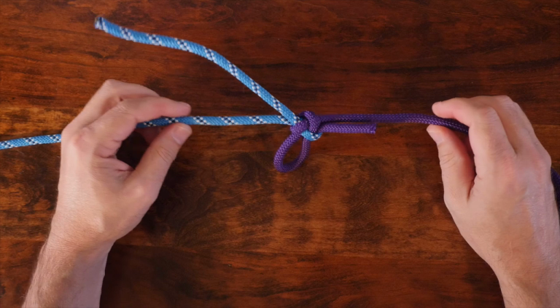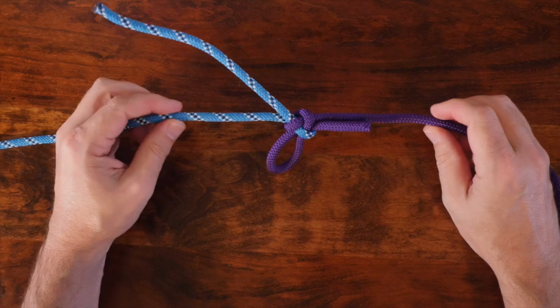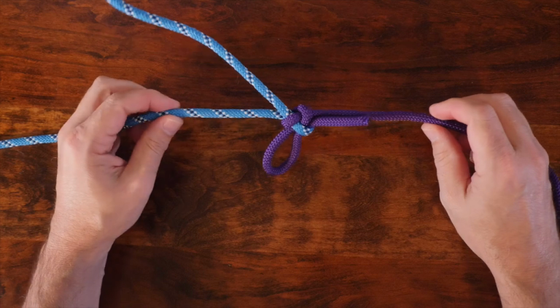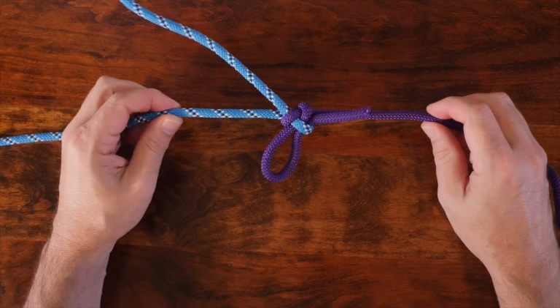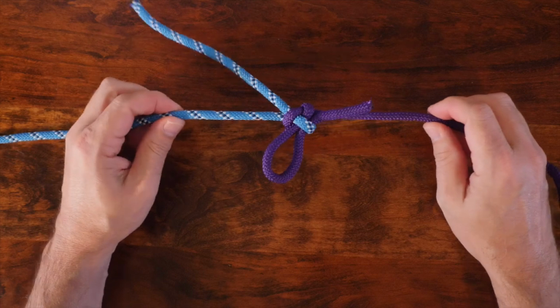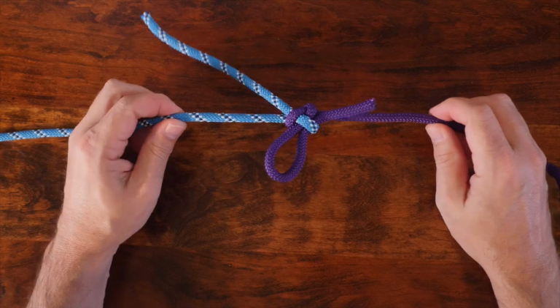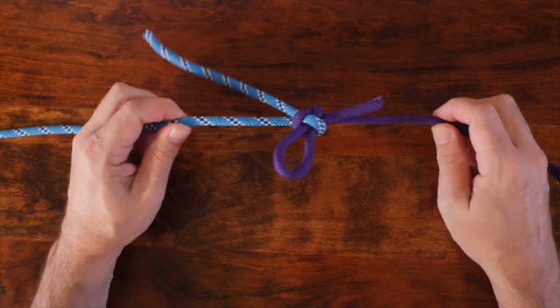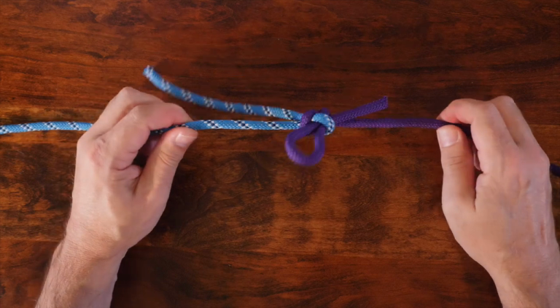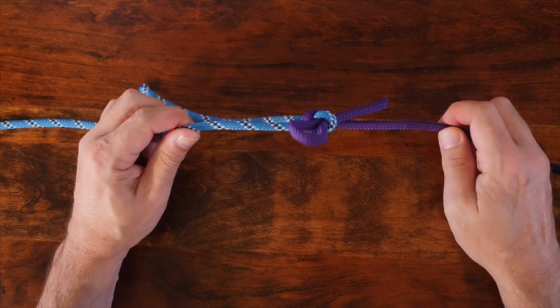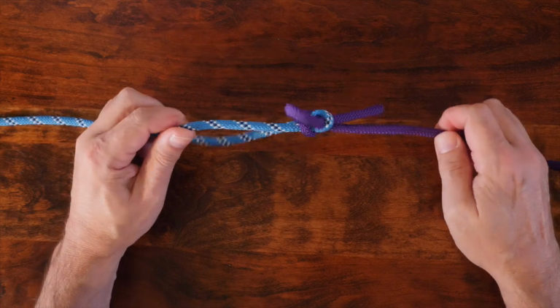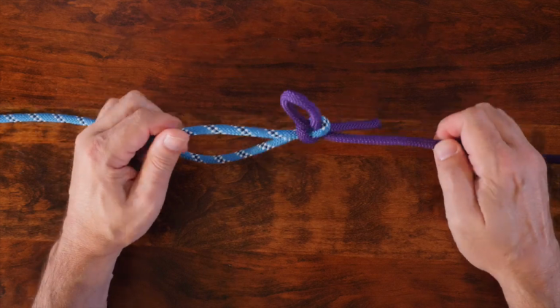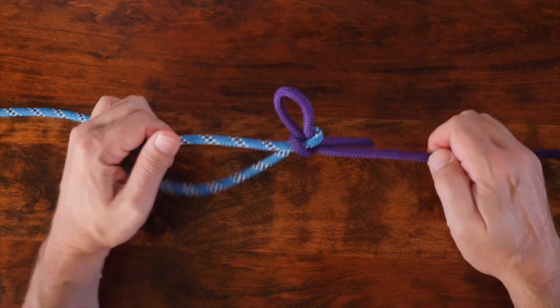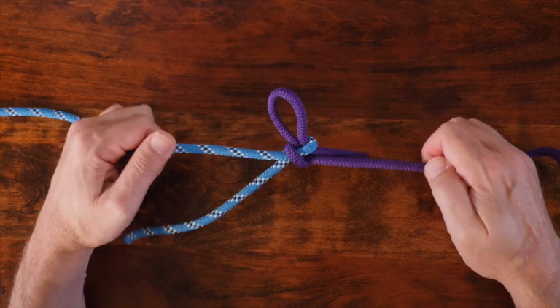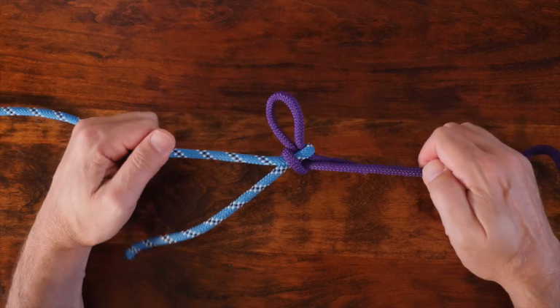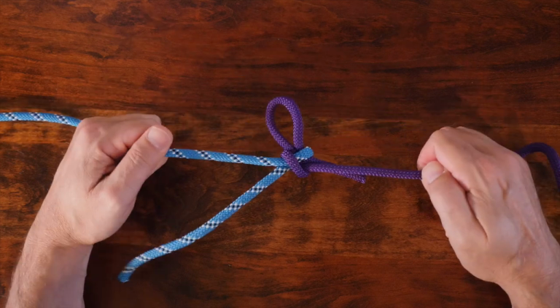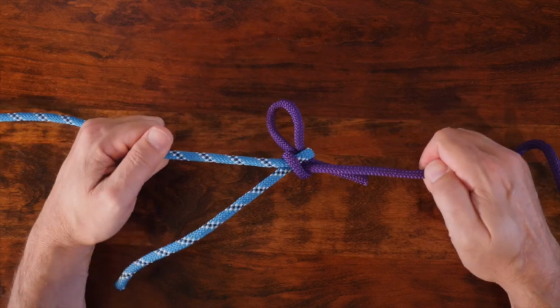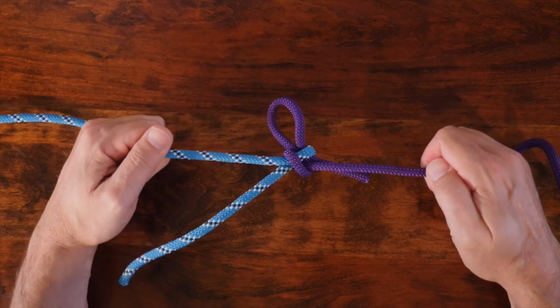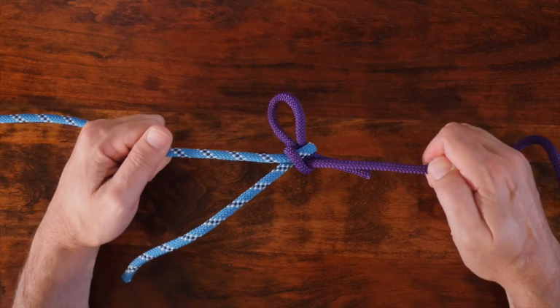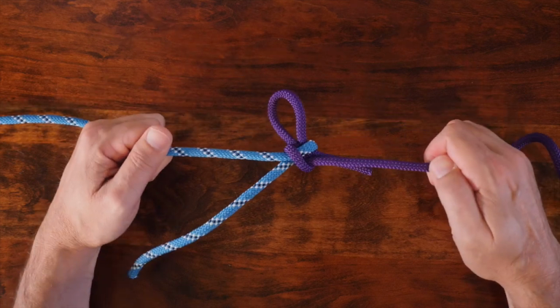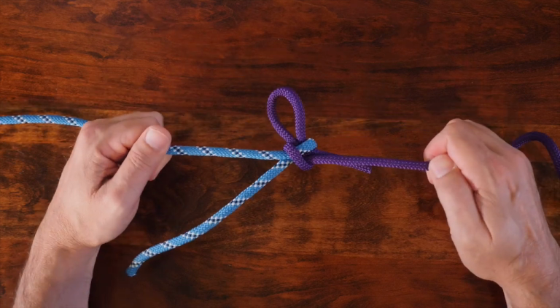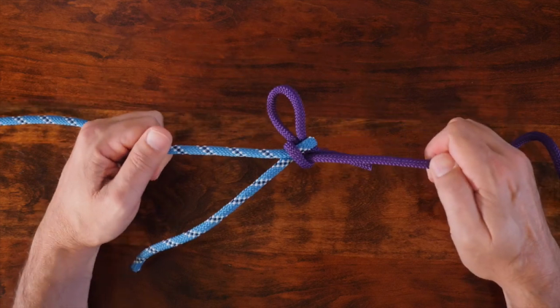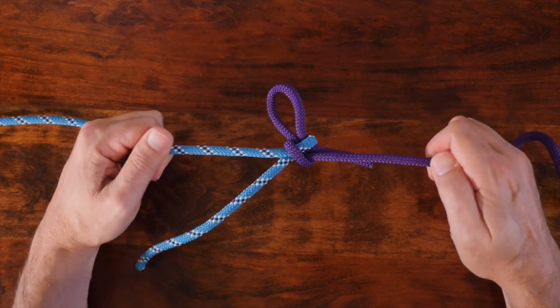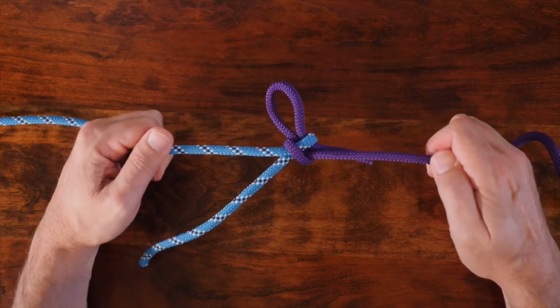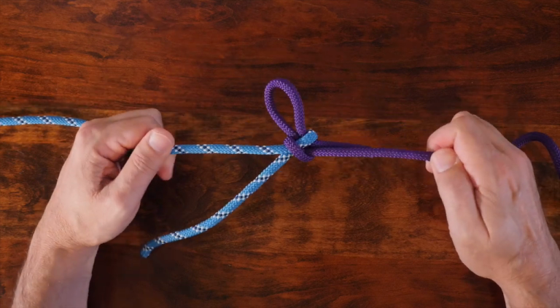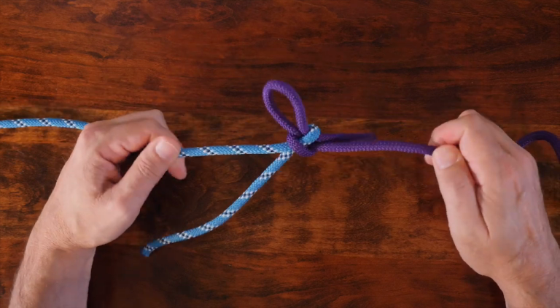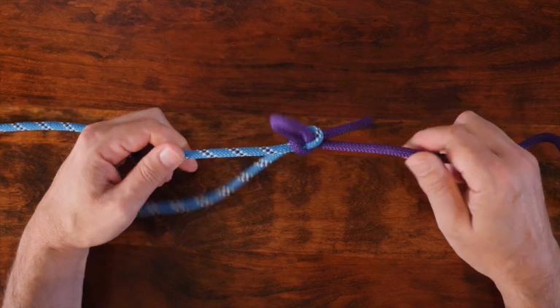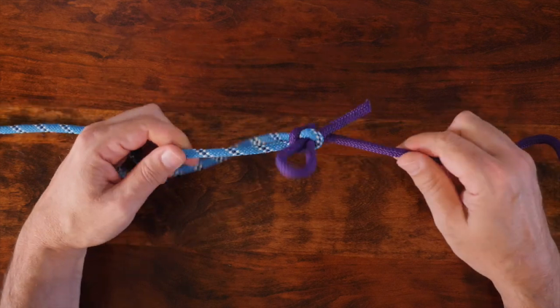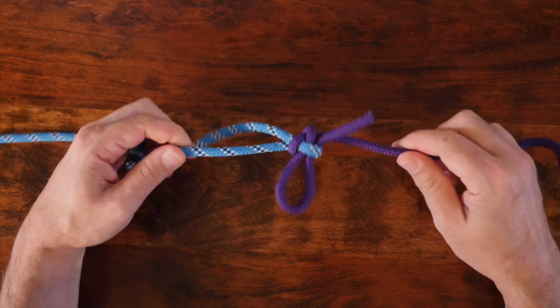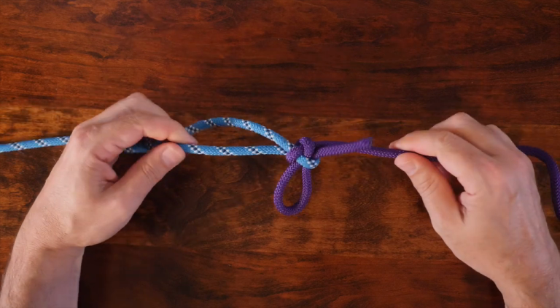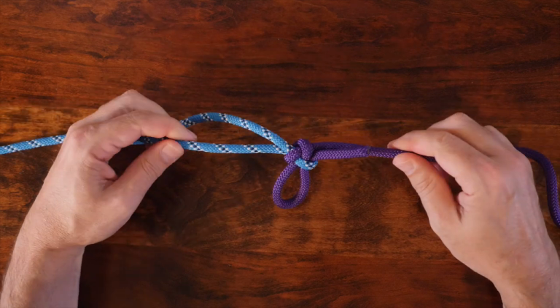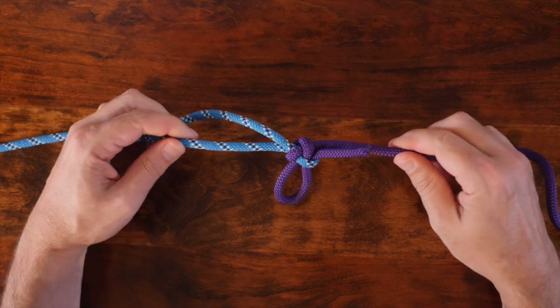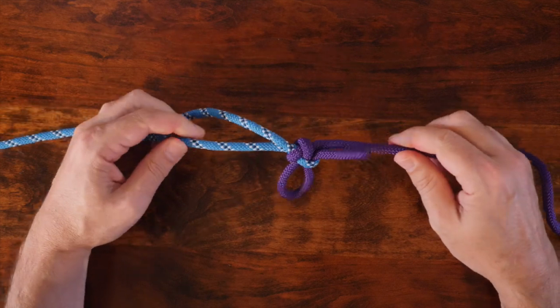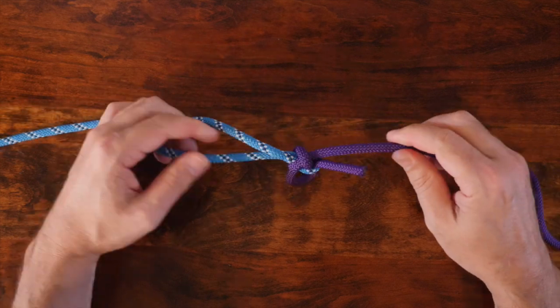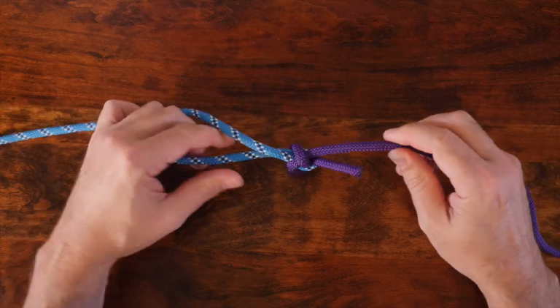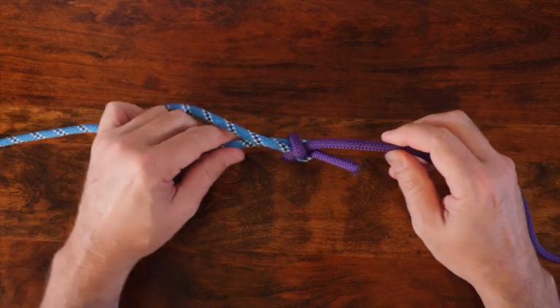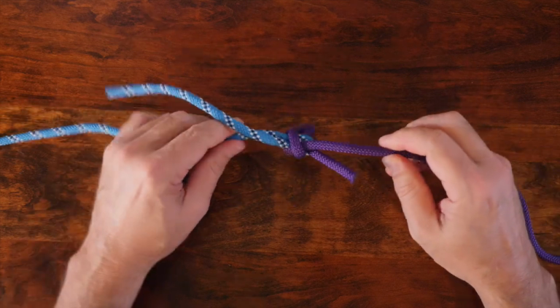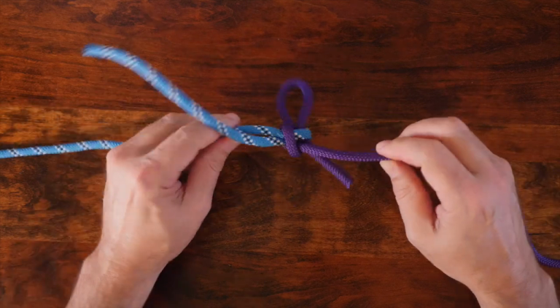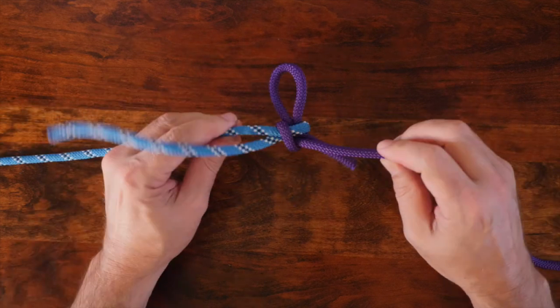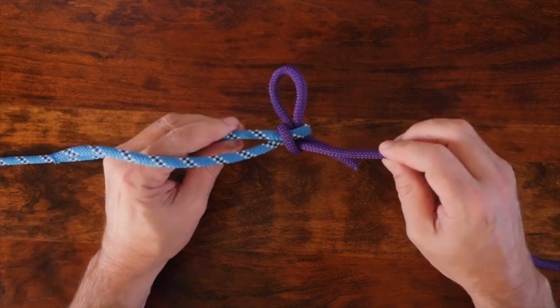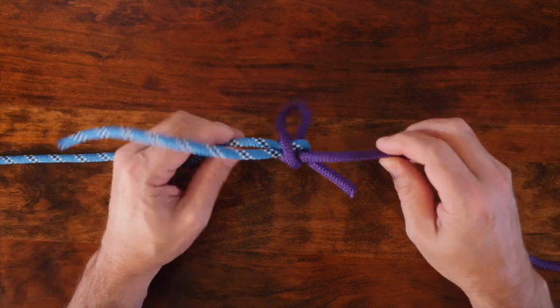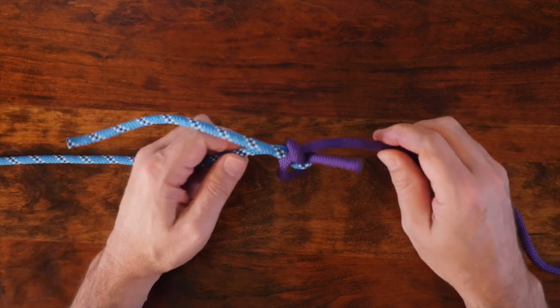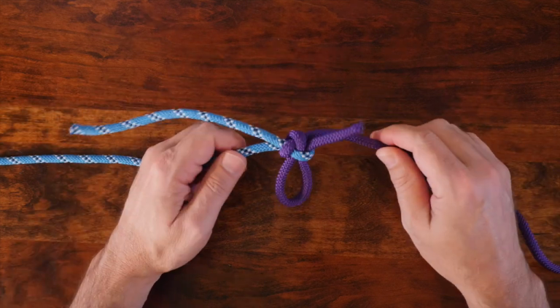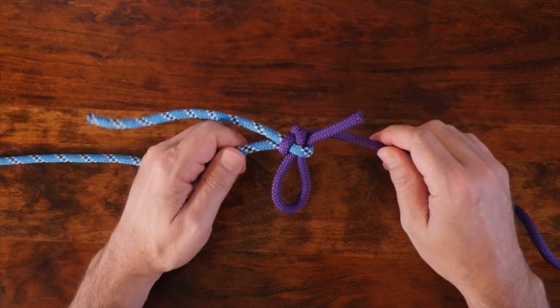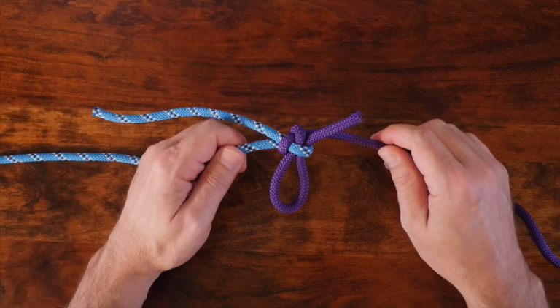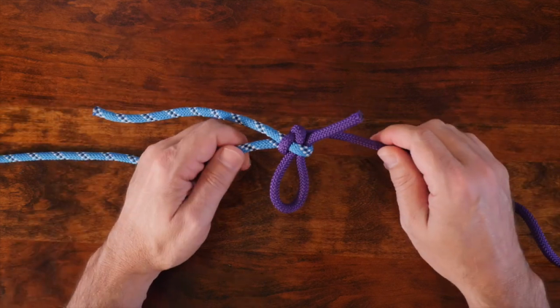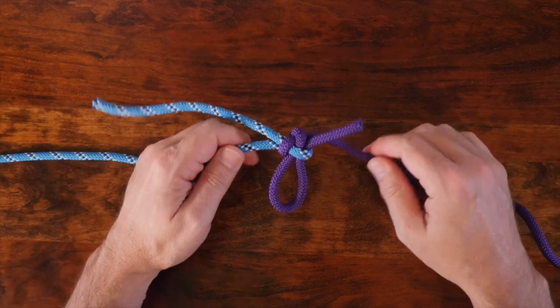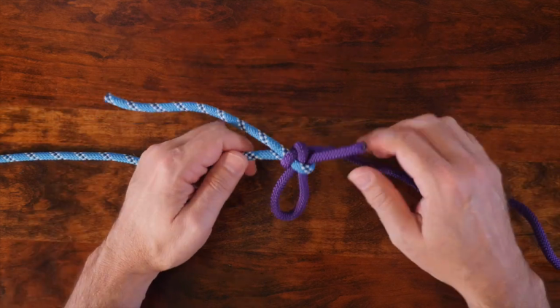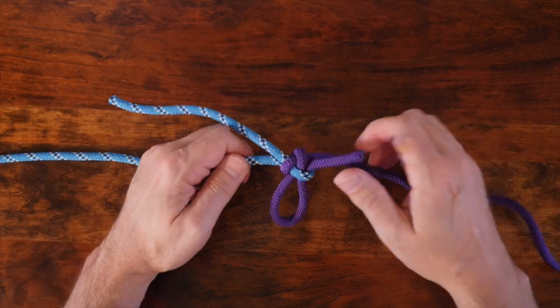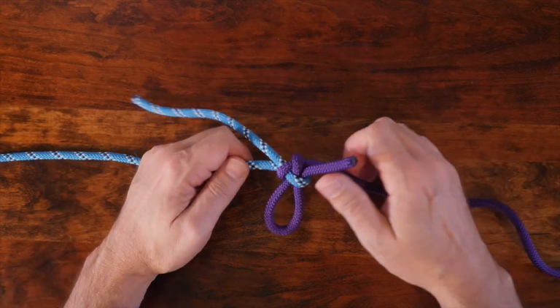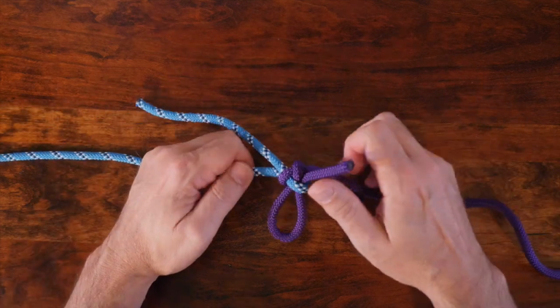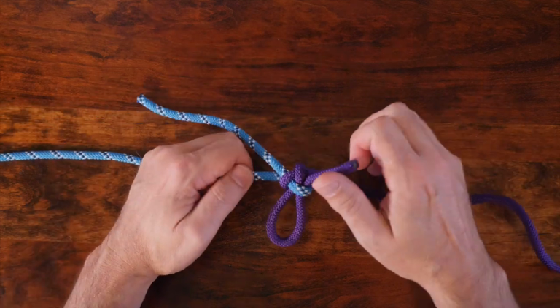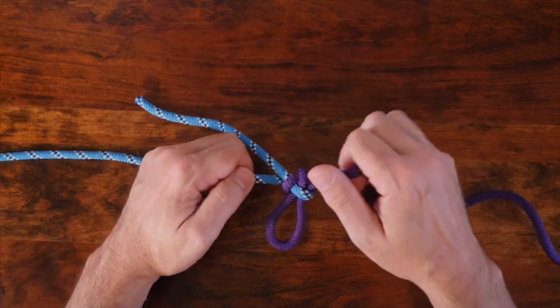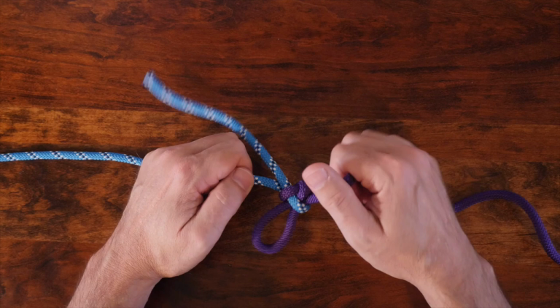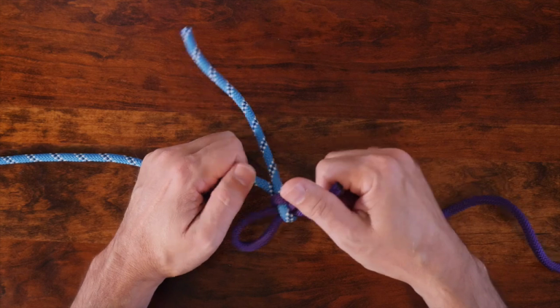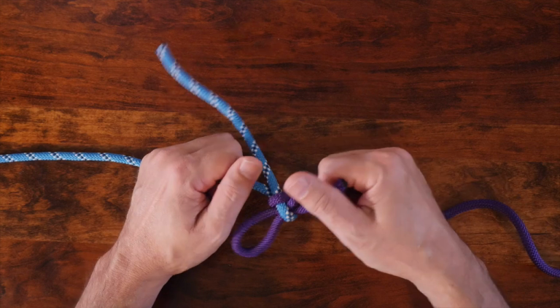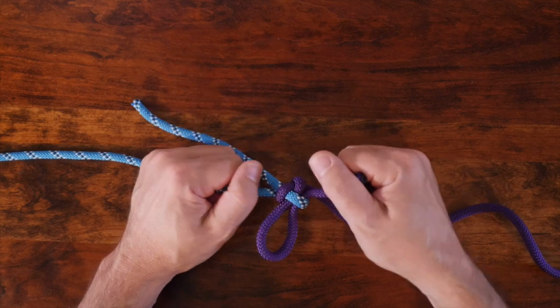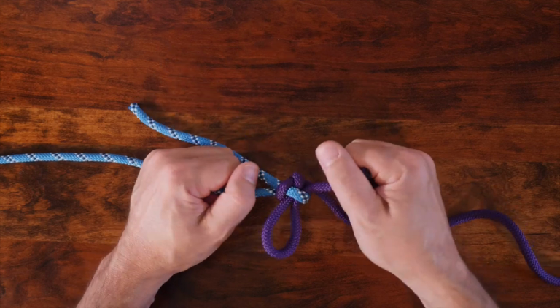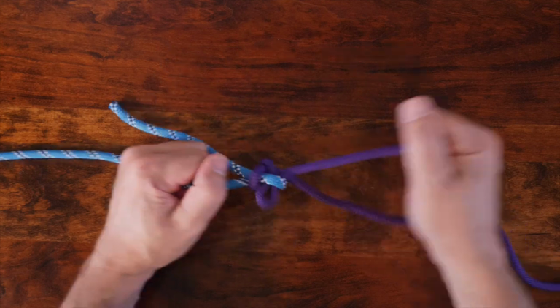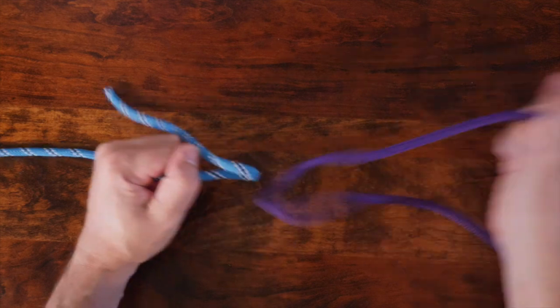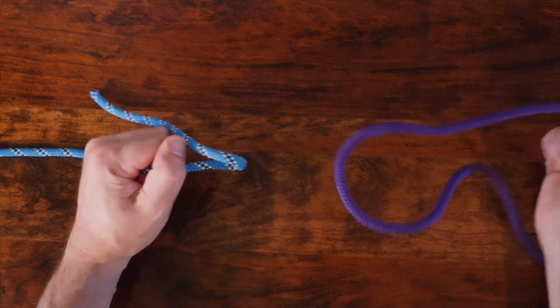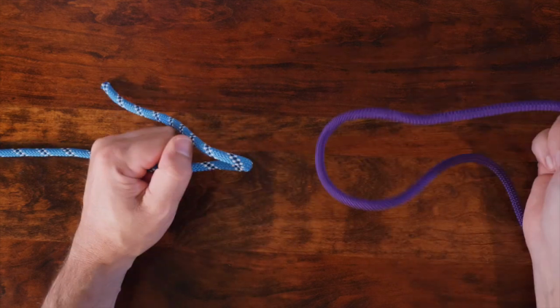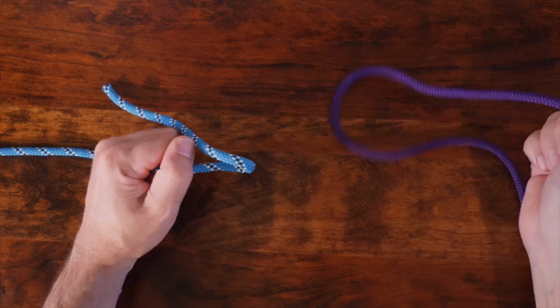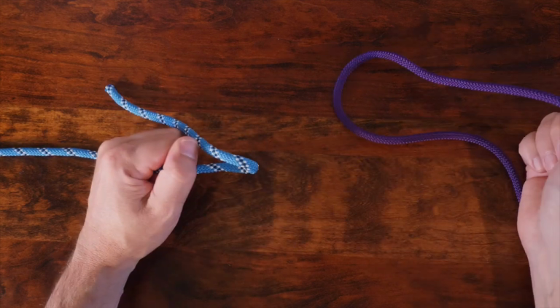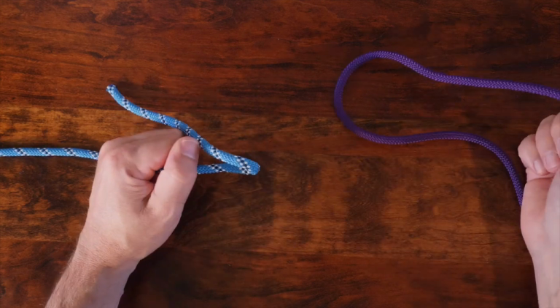When it's time to untie your knot, you can easily pull on the tail end of your slipknot and the entire knot will fall apart.